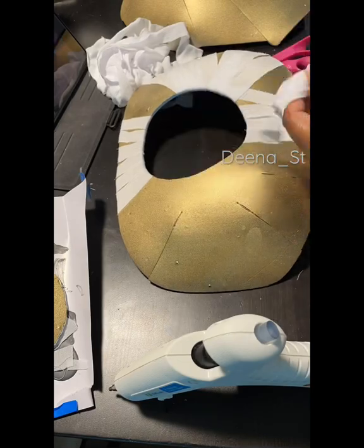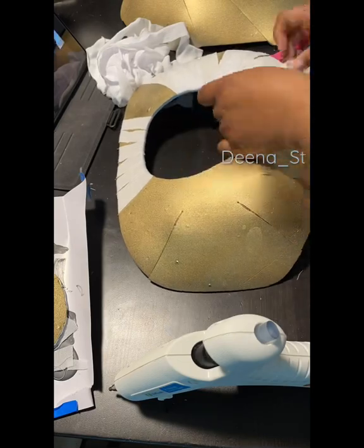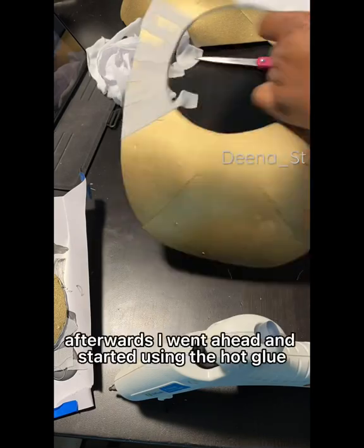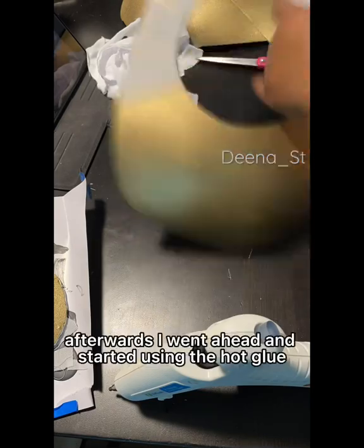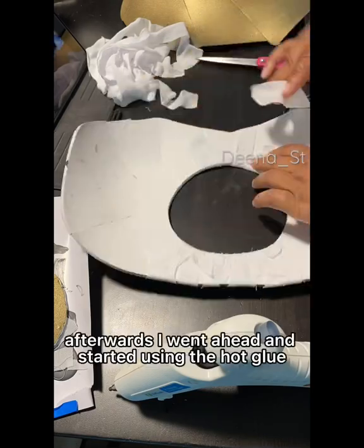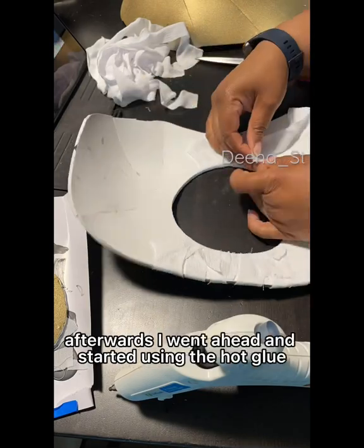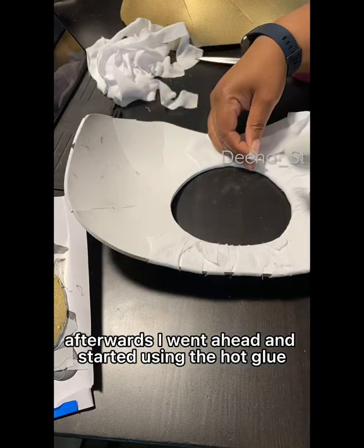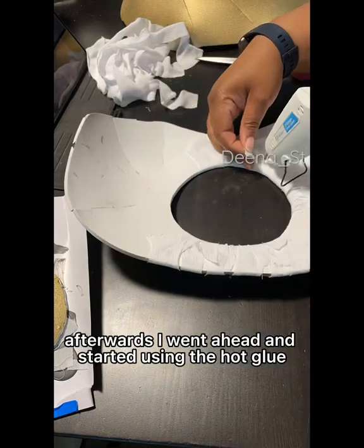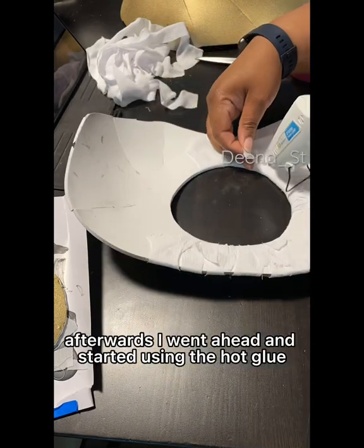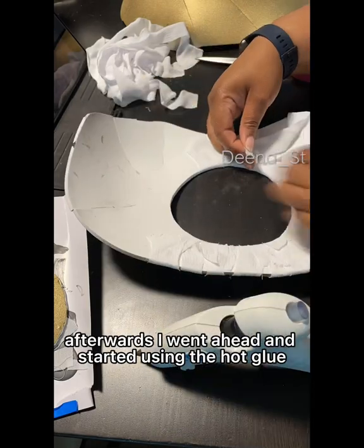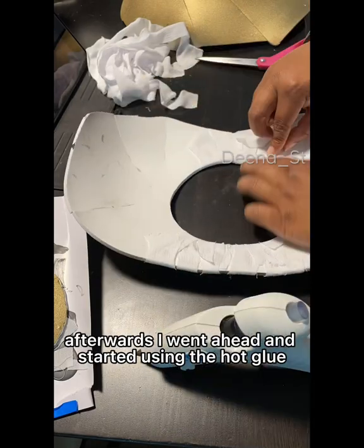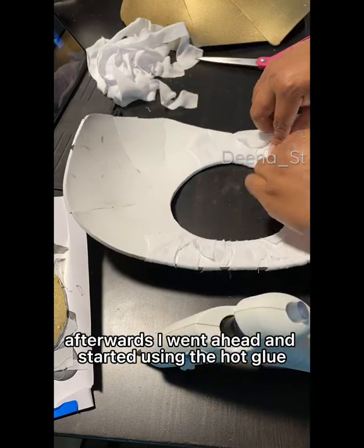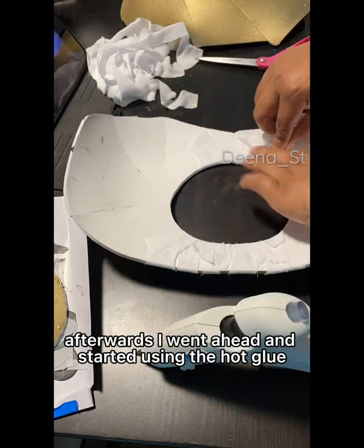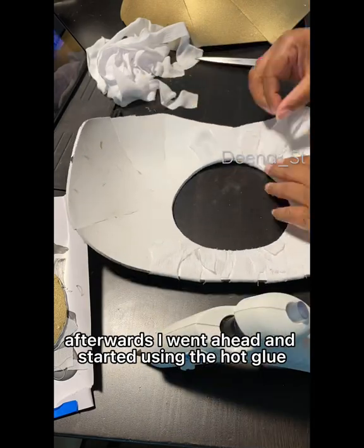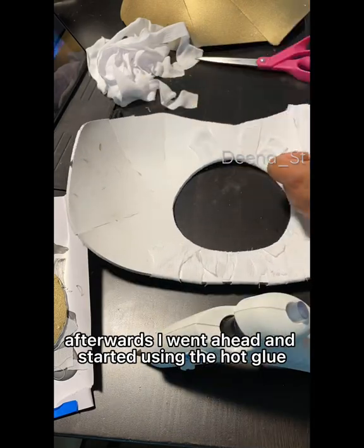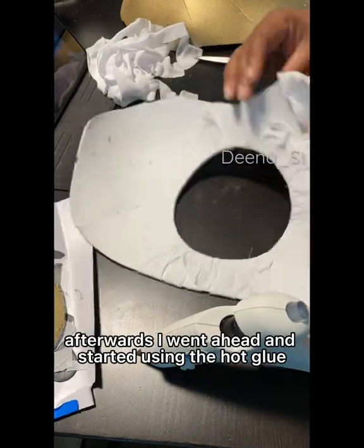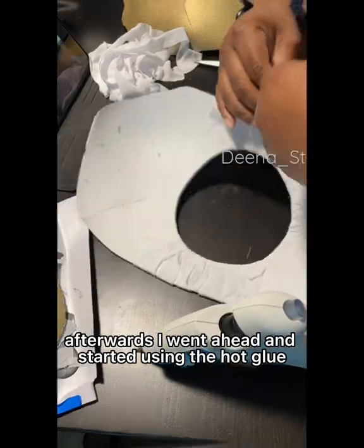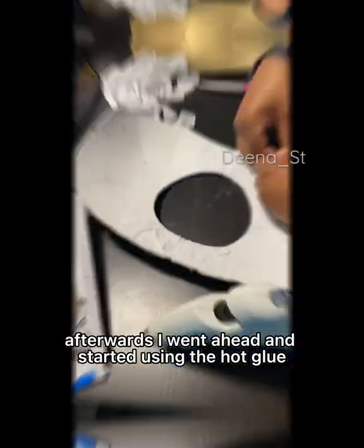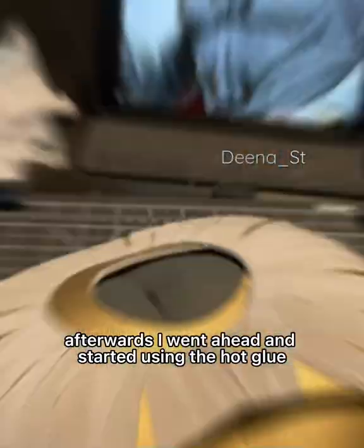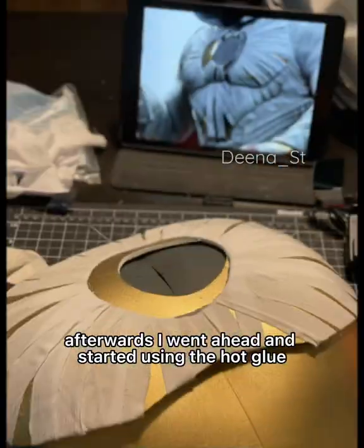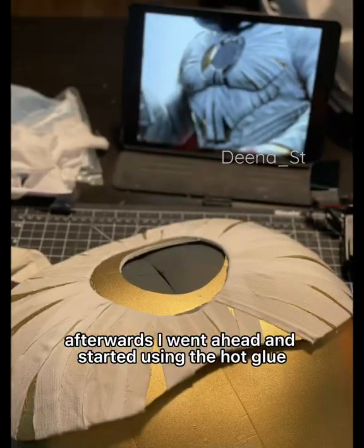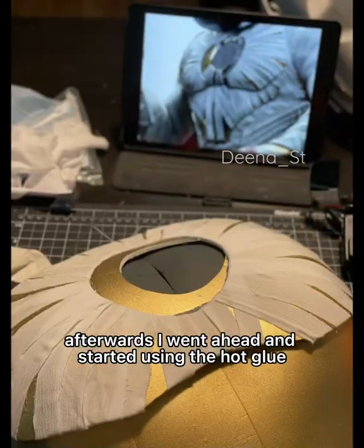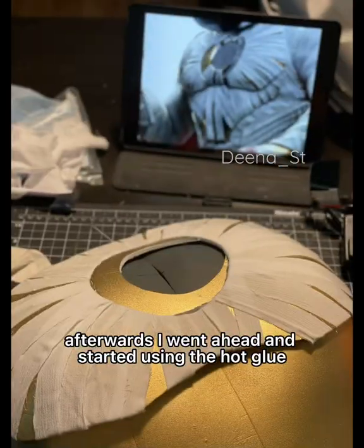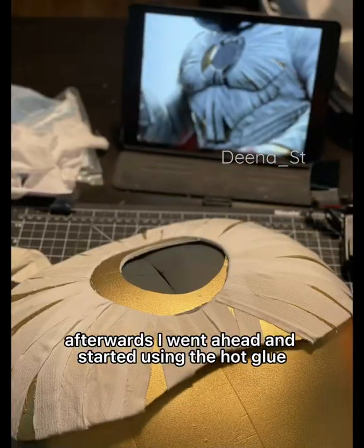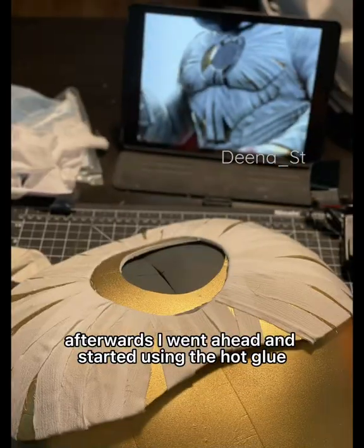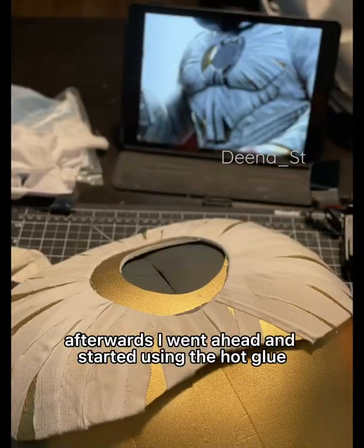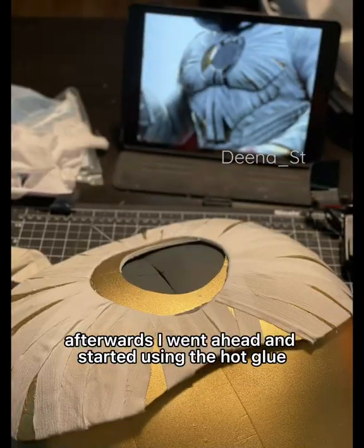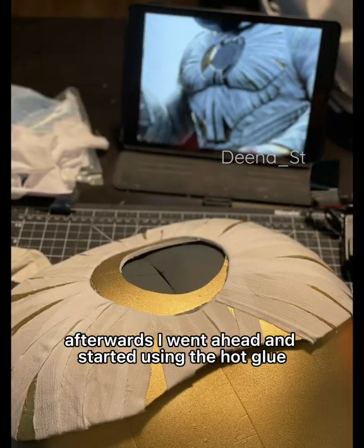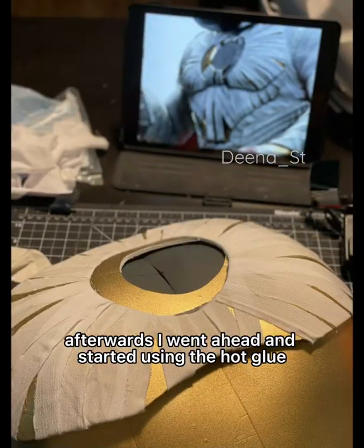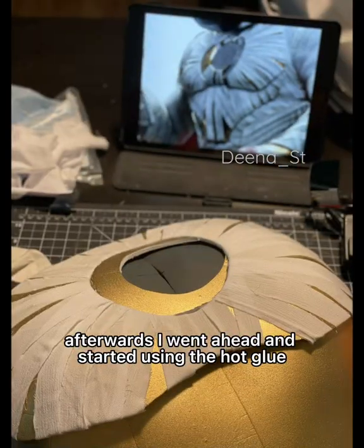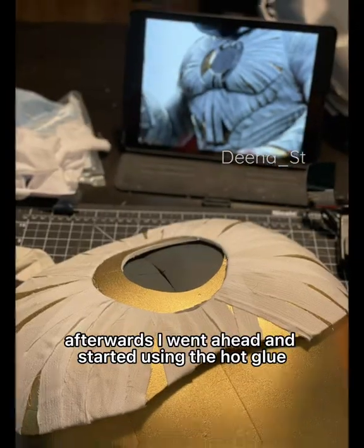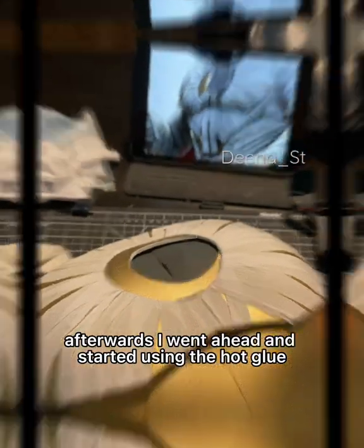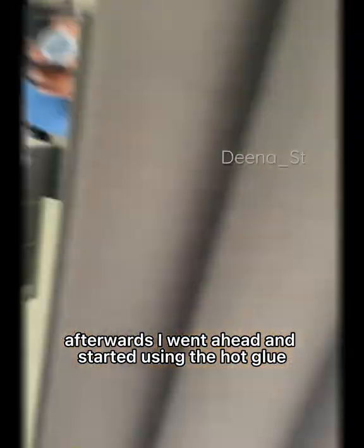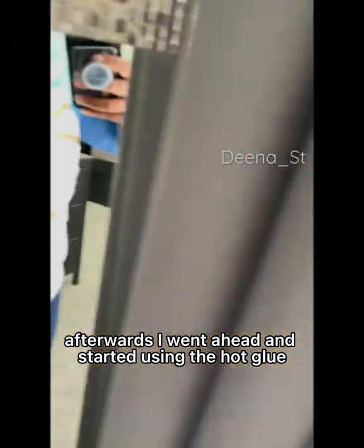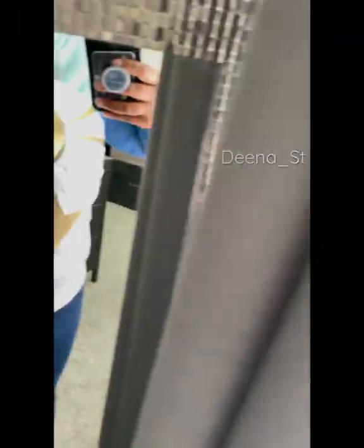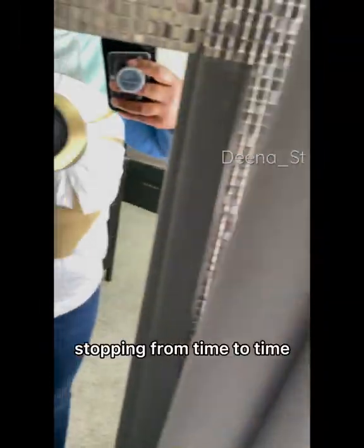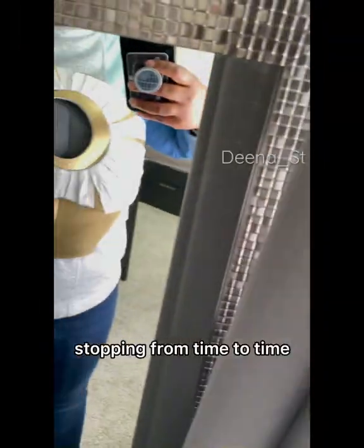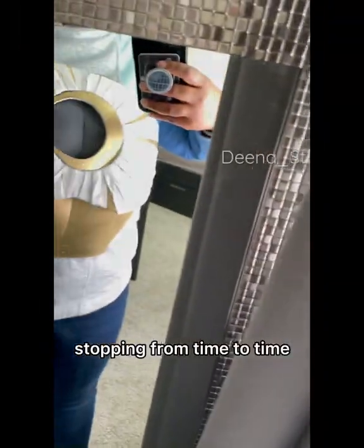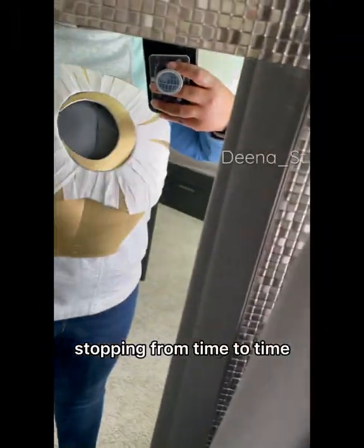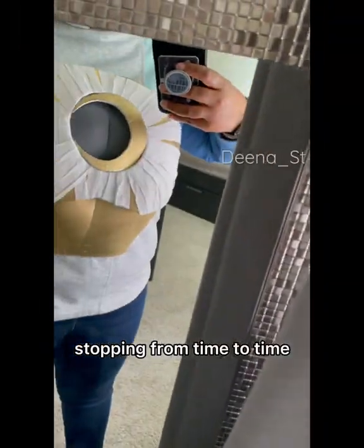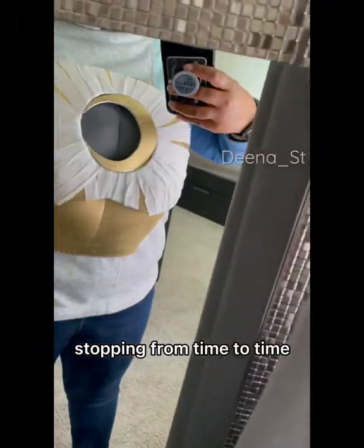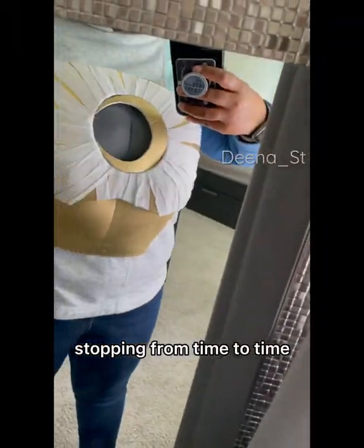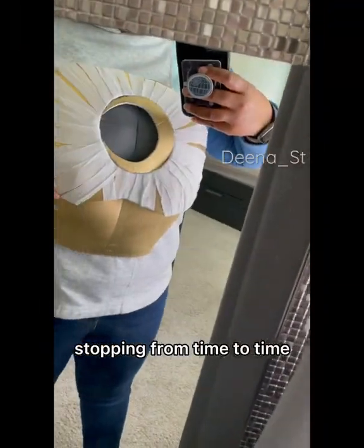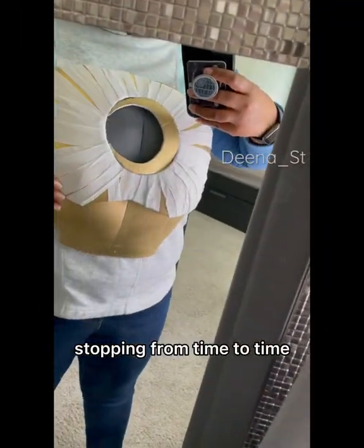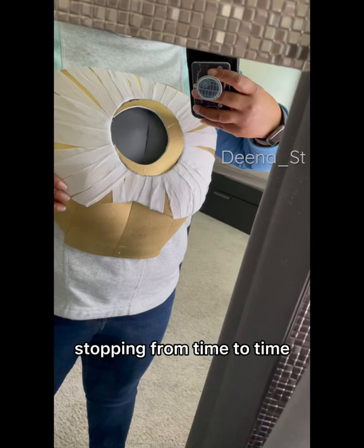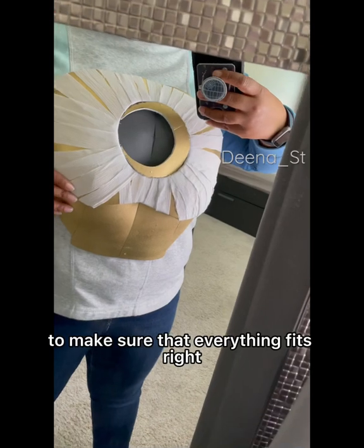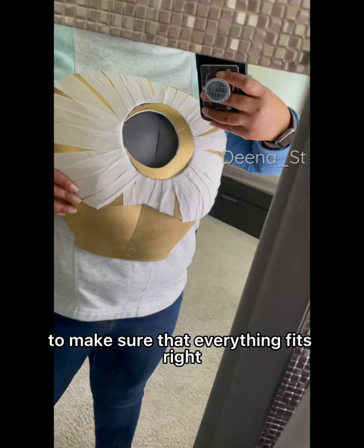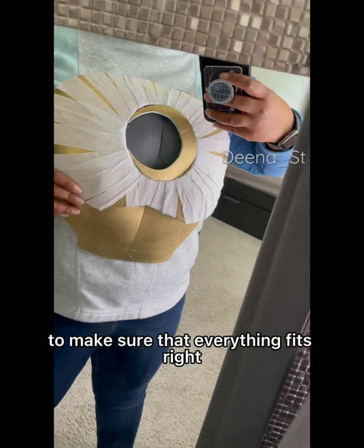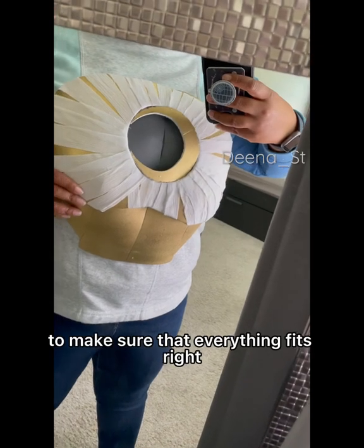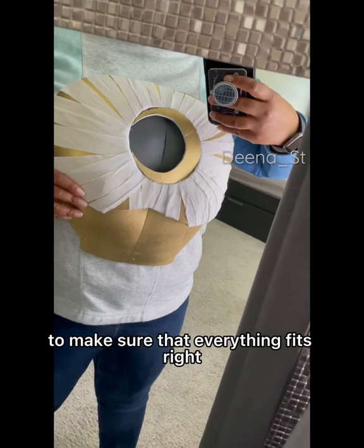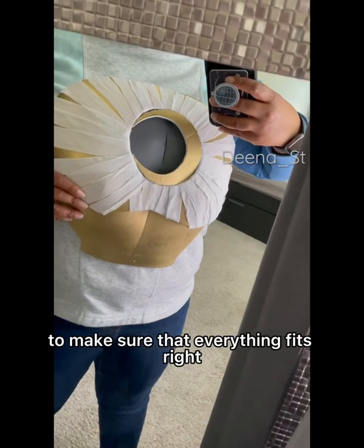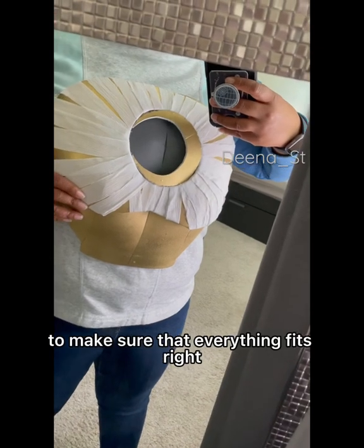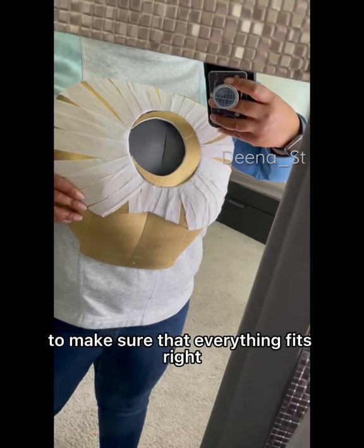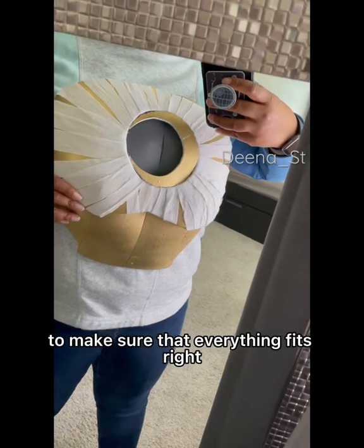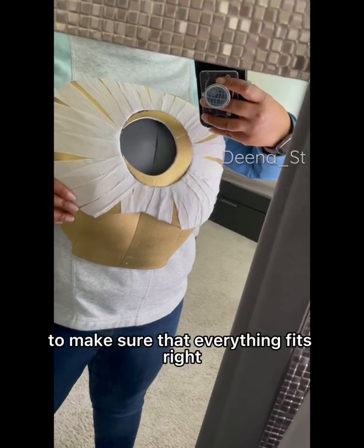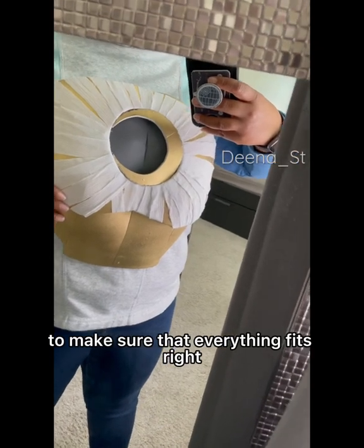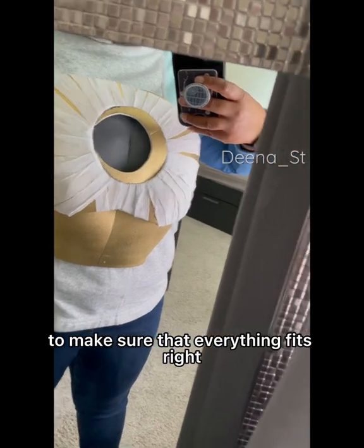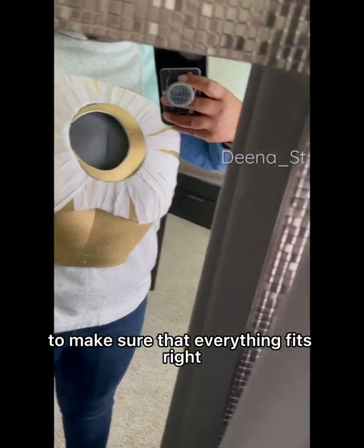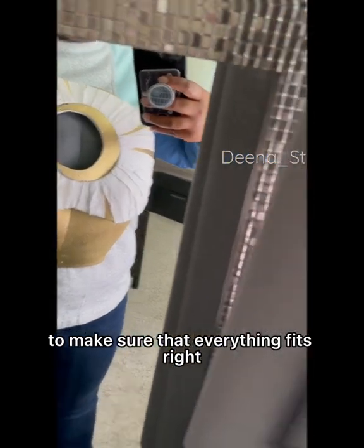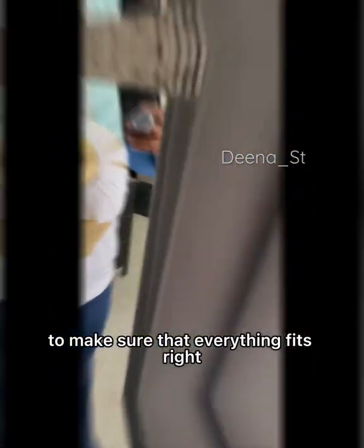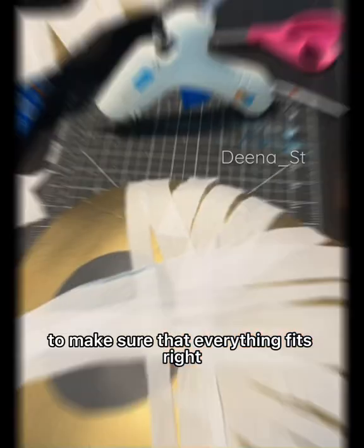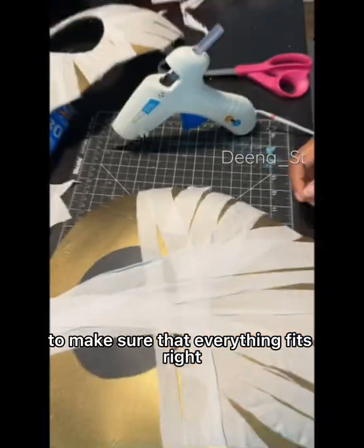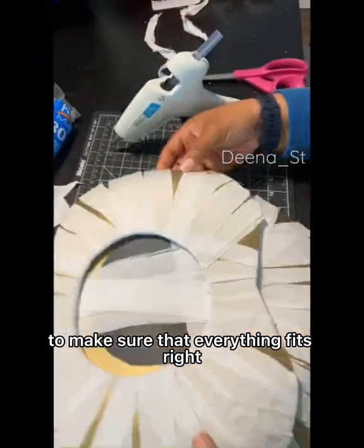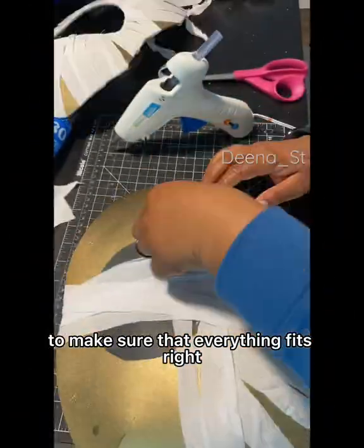Afterwards I went ahead and started using the hot glue, stopping from time to time to make sure that everything fits right.